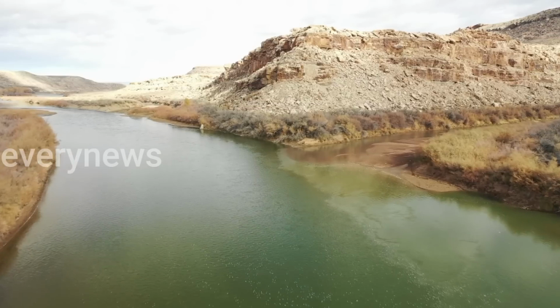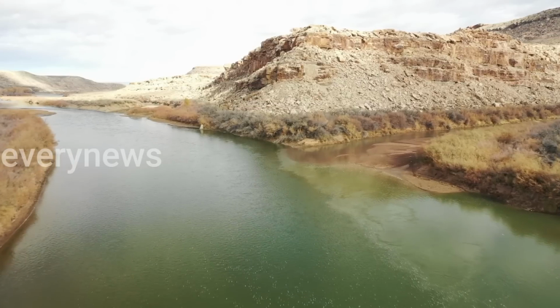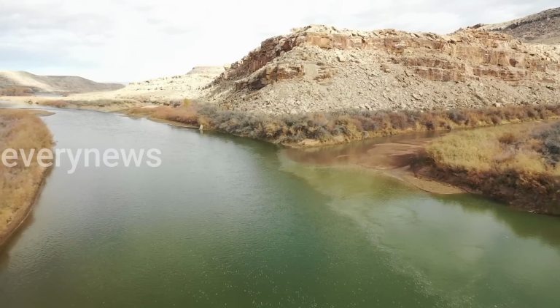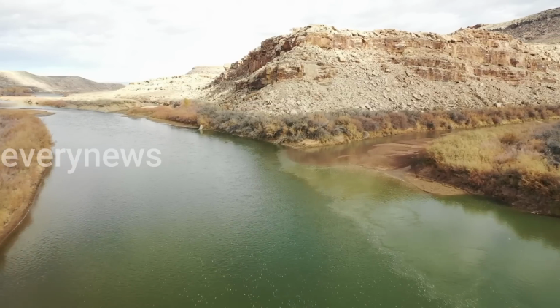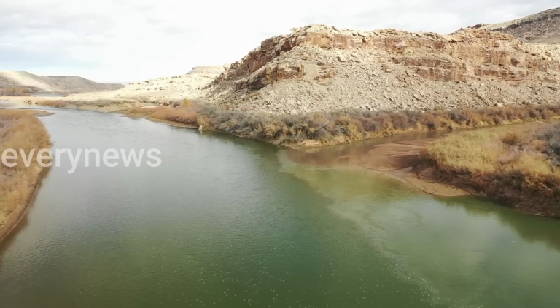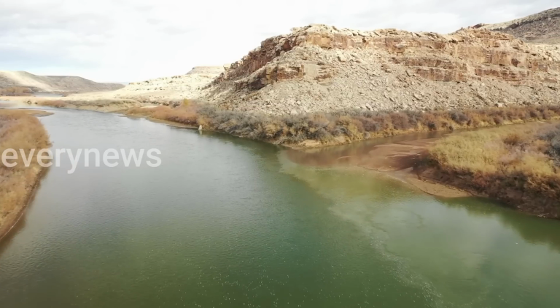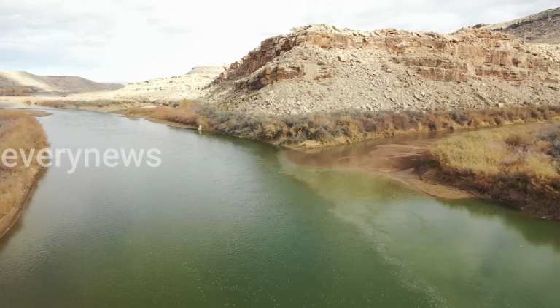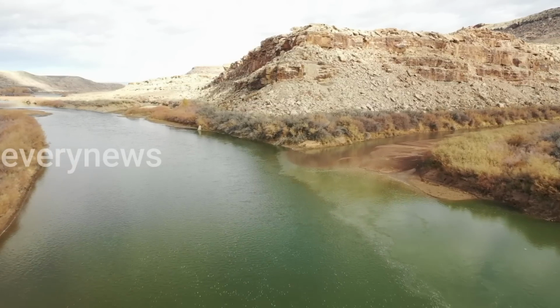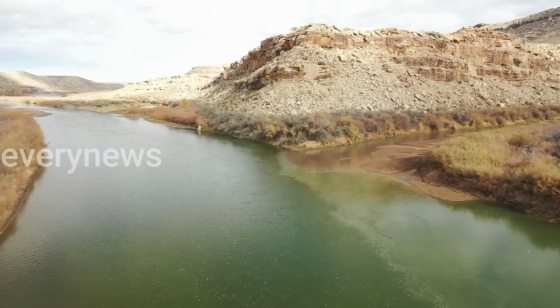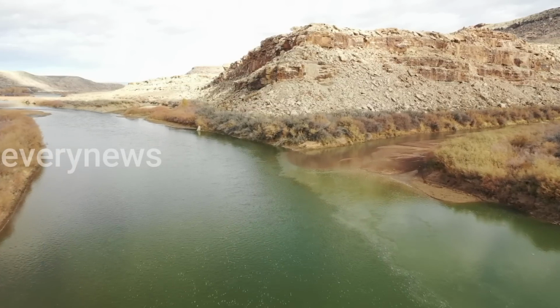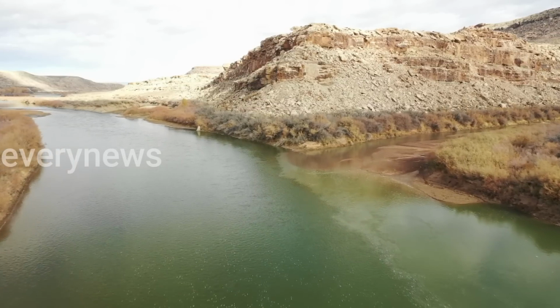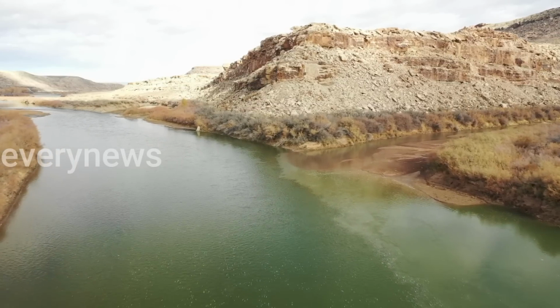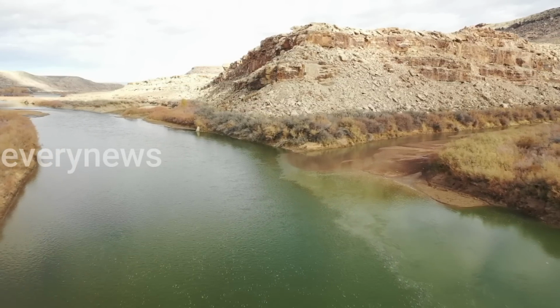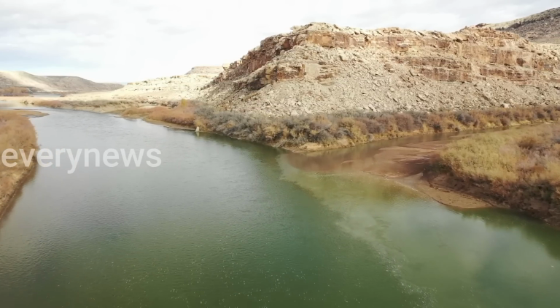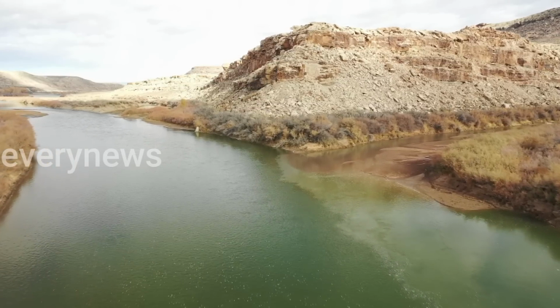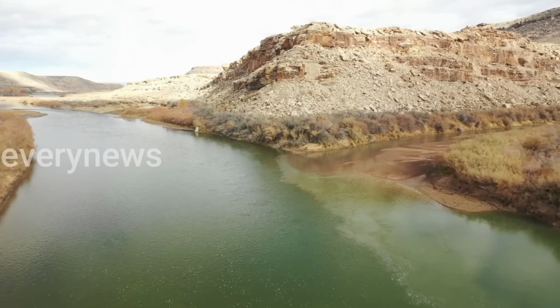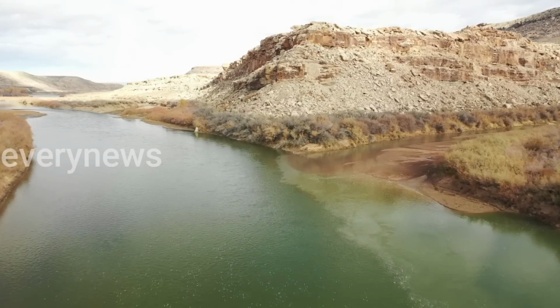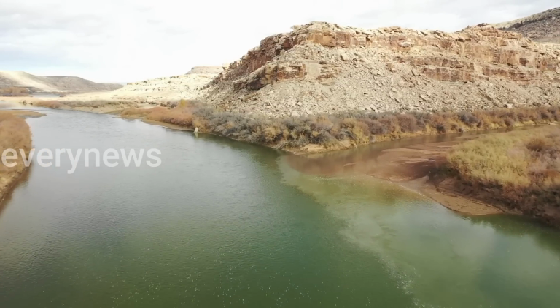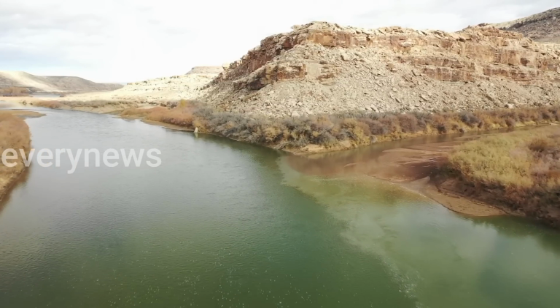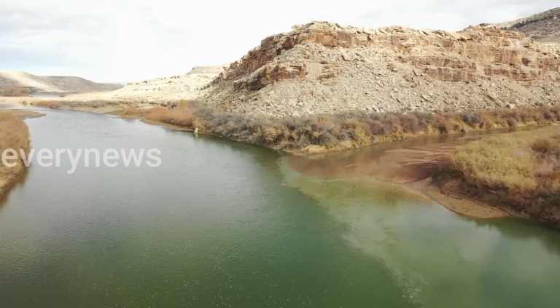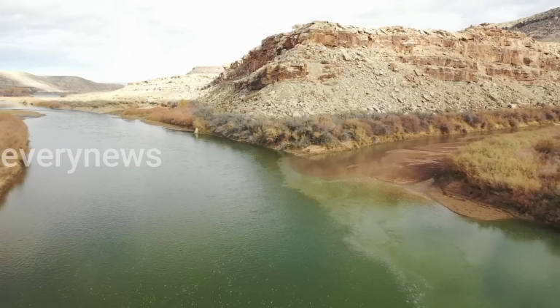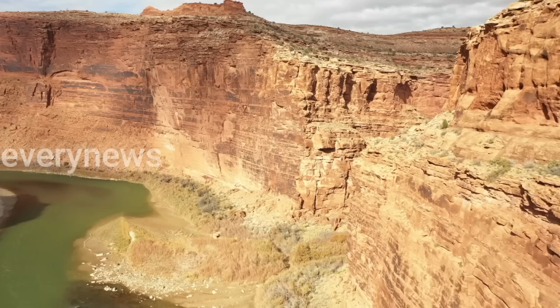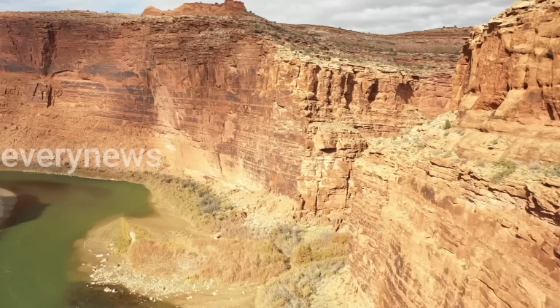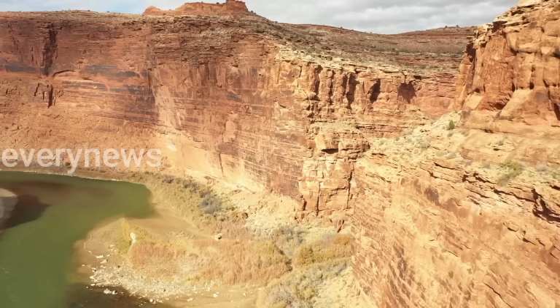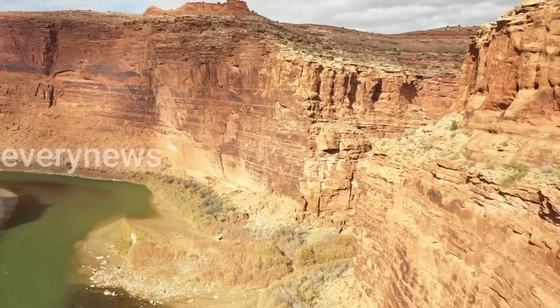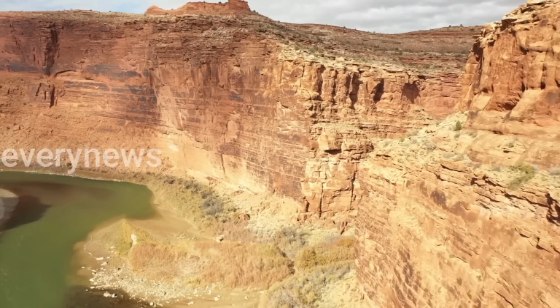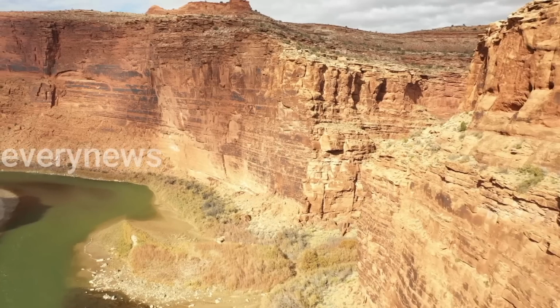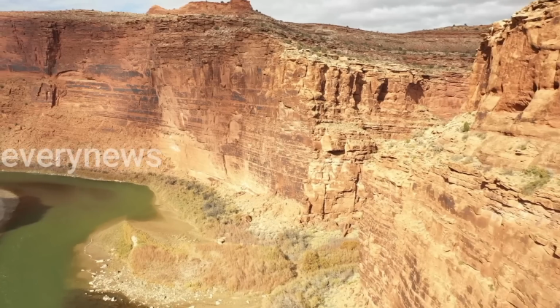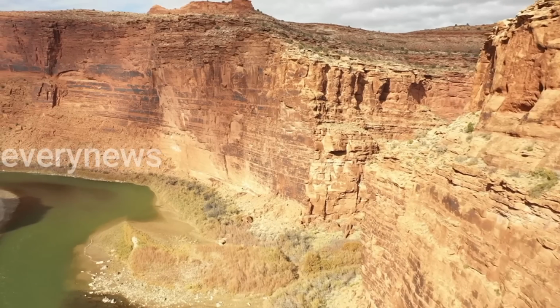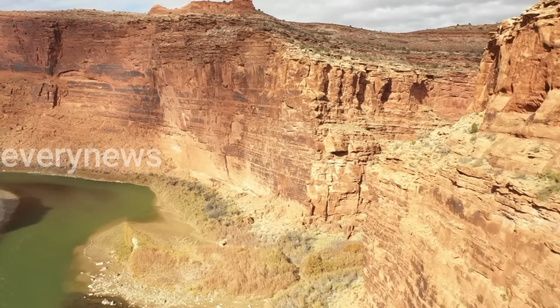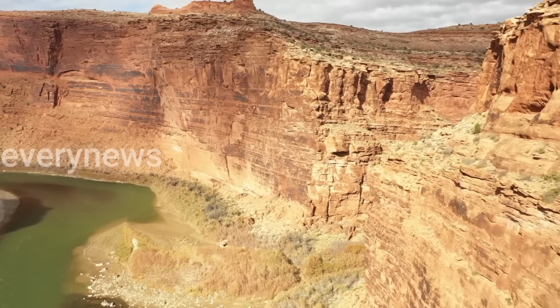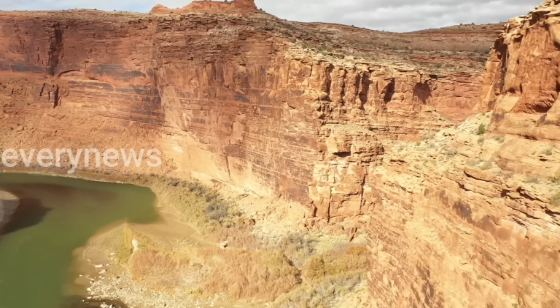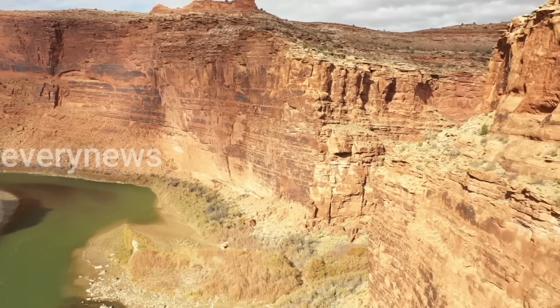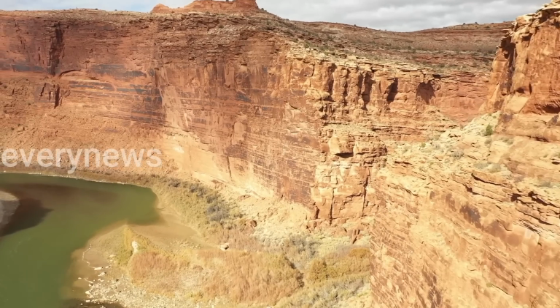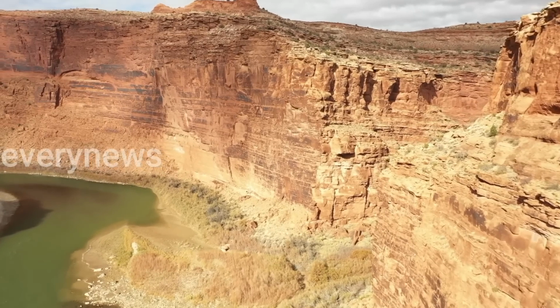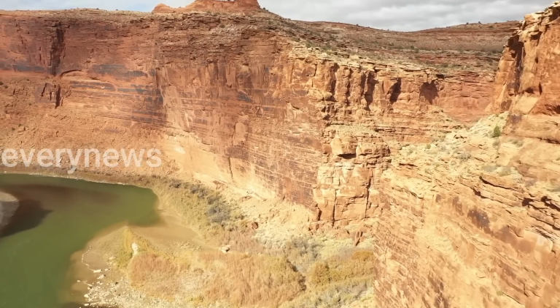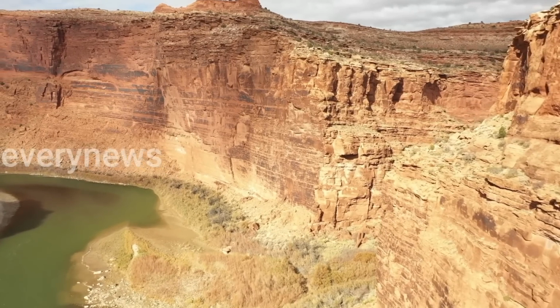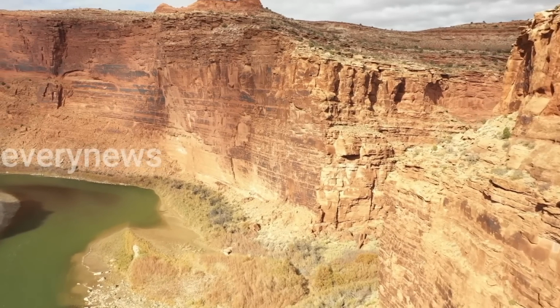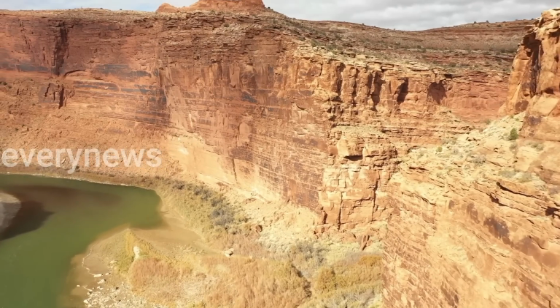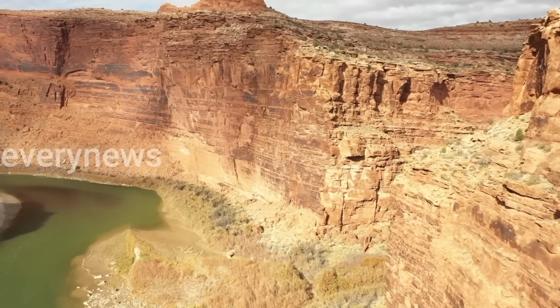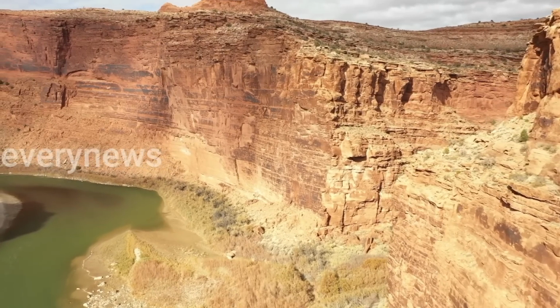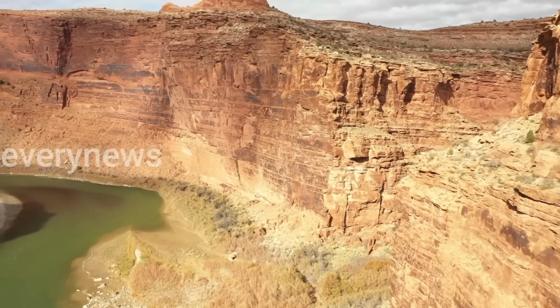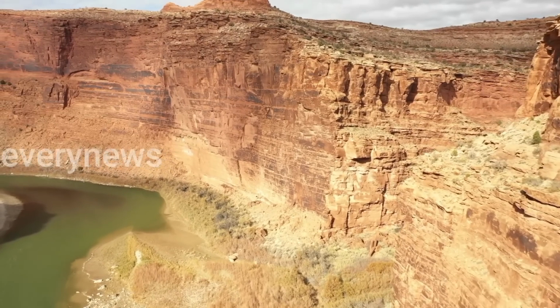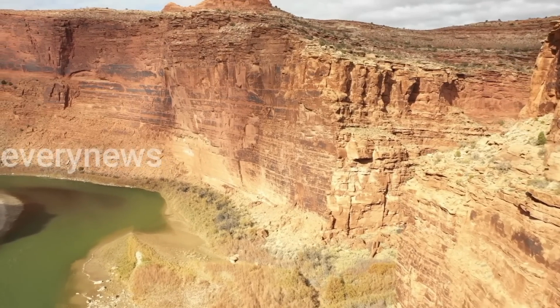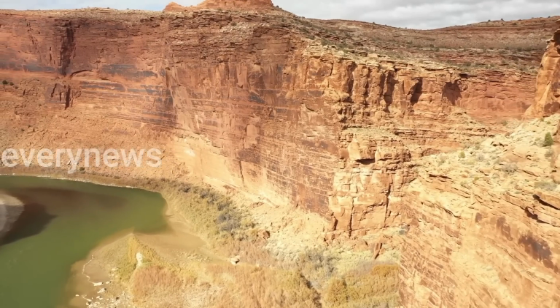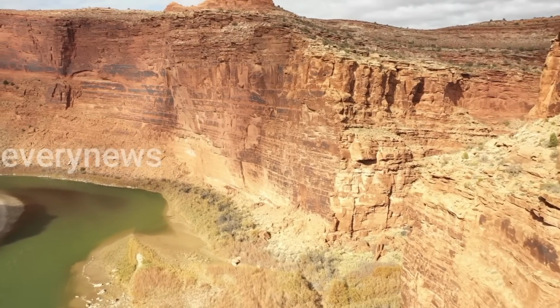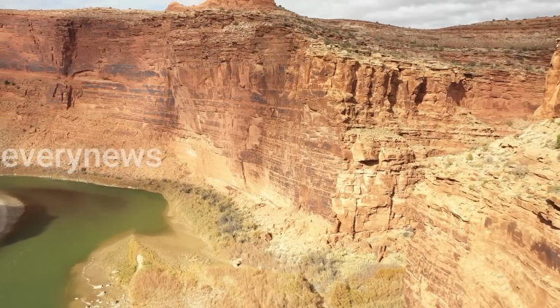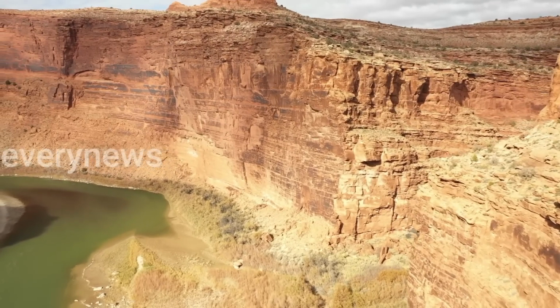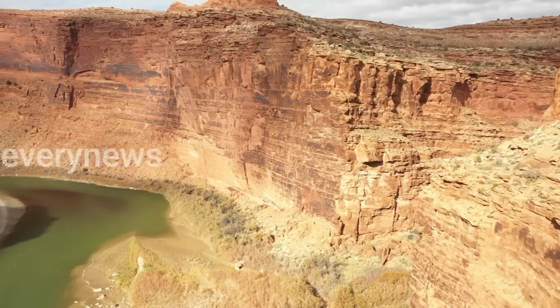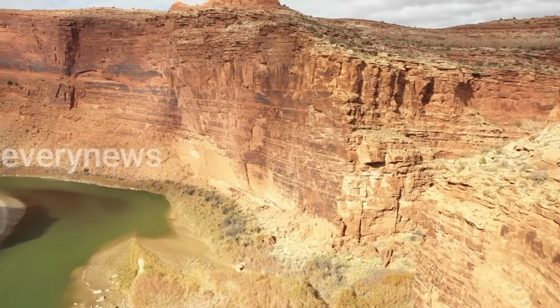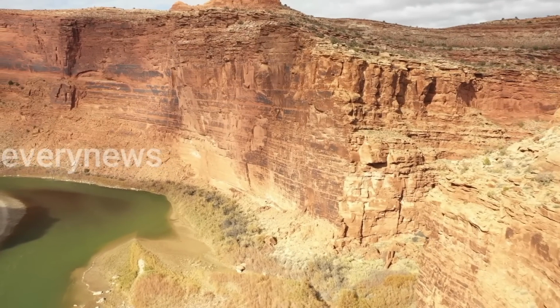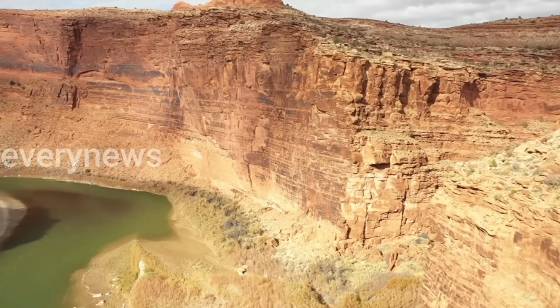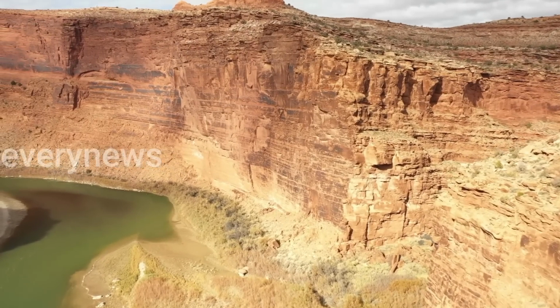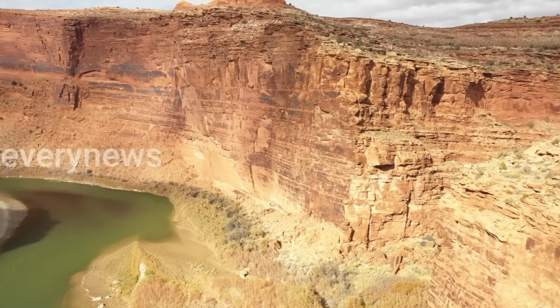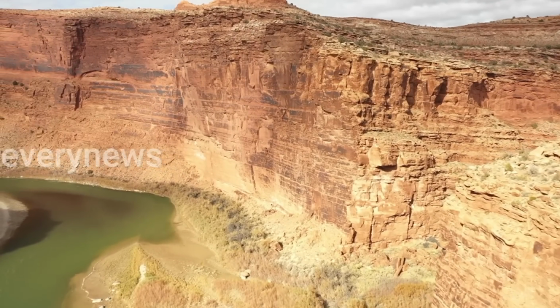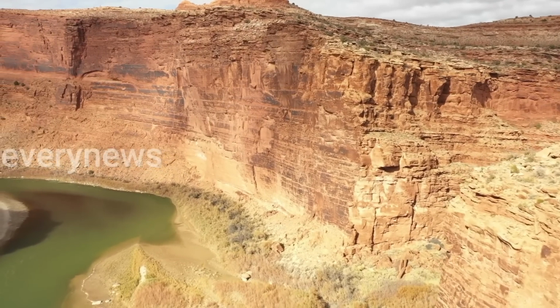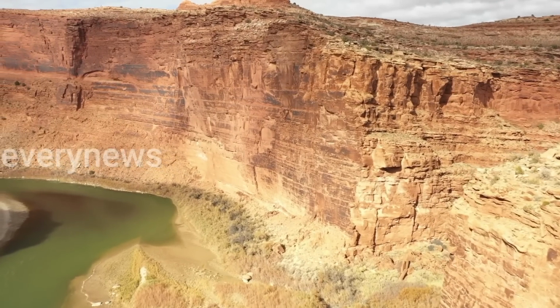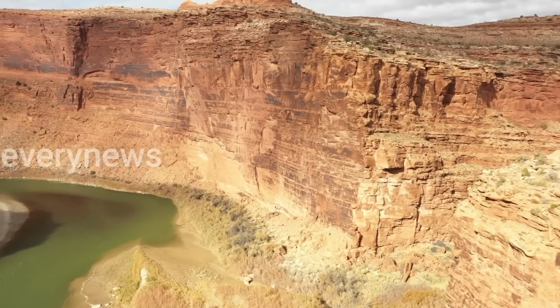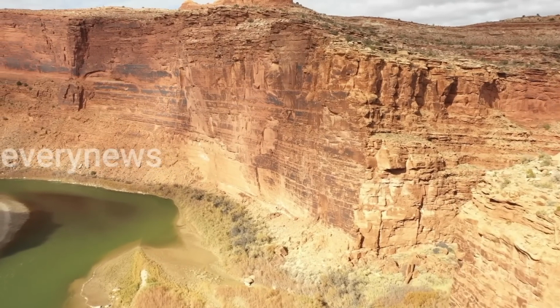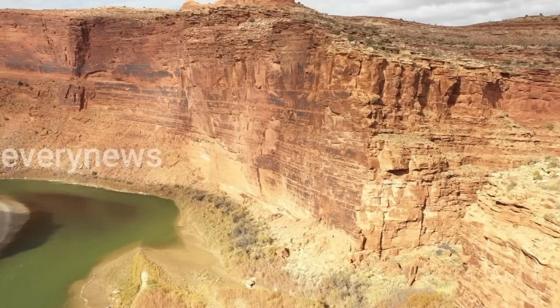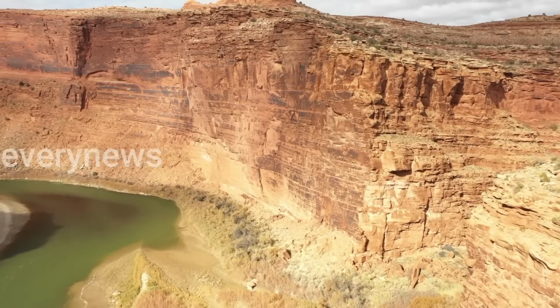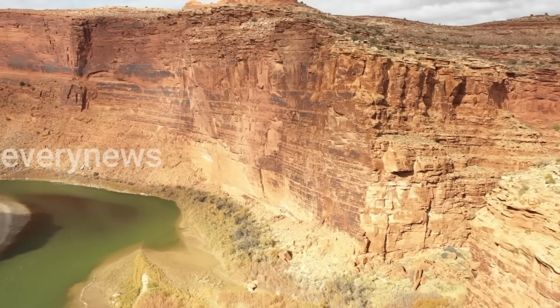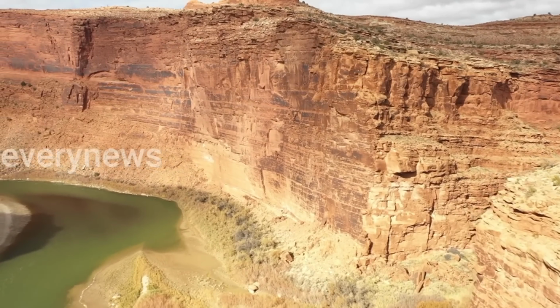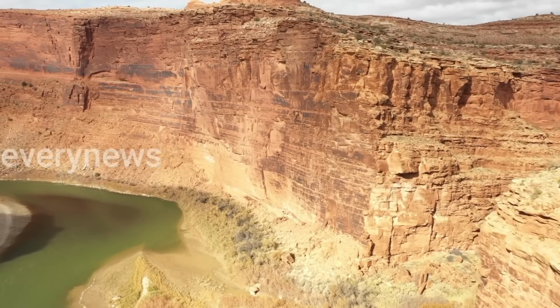The upper Colorado River basin feeds the river, providing water for 40 million people as it passes through Lake Powell and Lake Mead and onto Arizona, California, and Mexico.